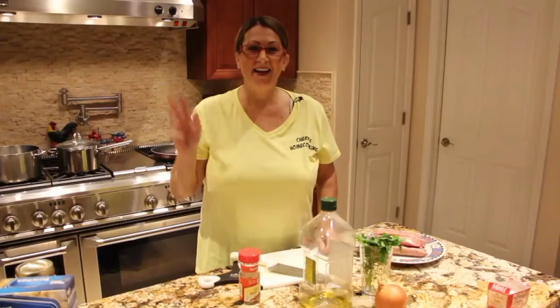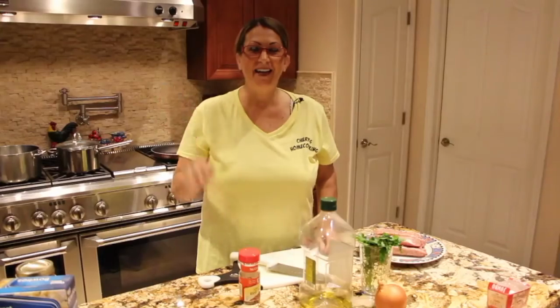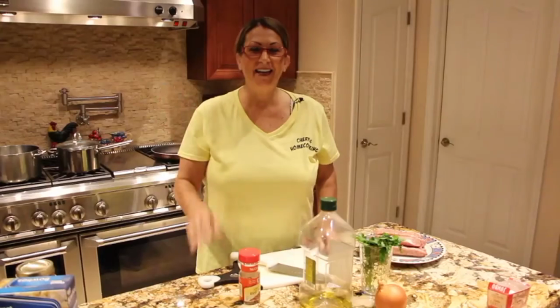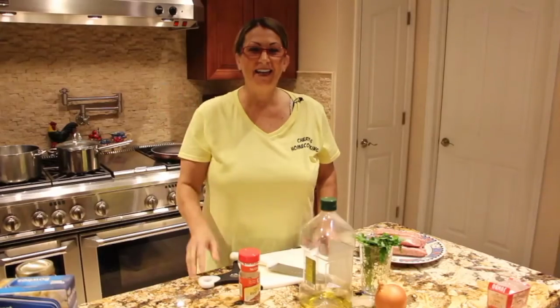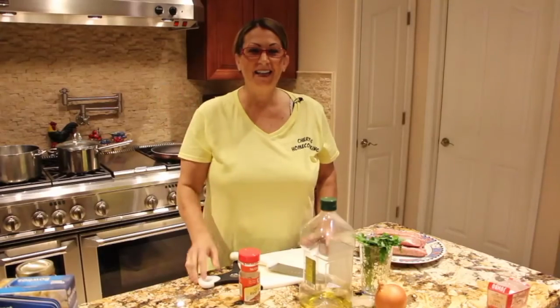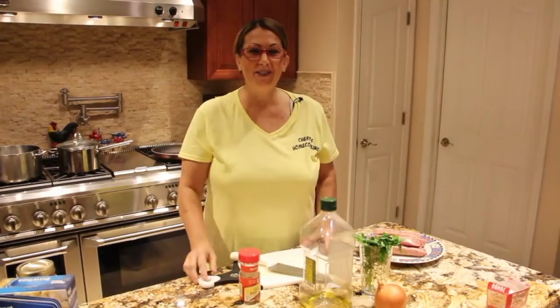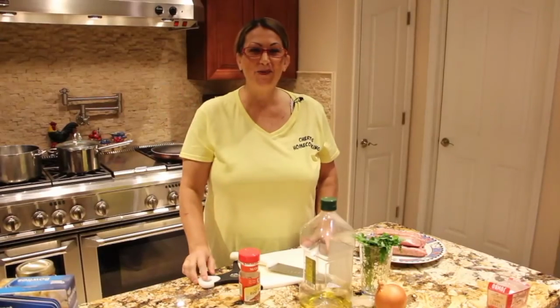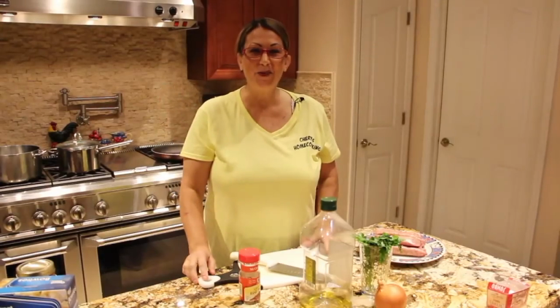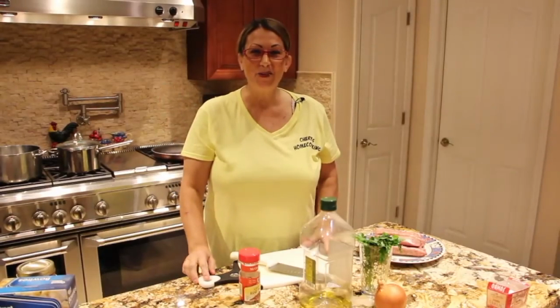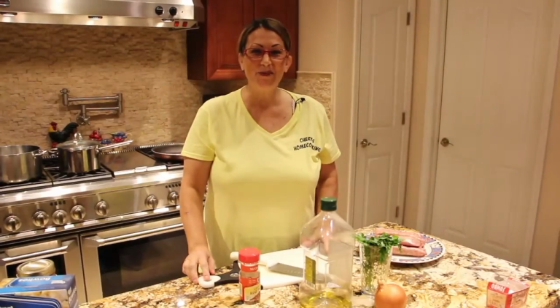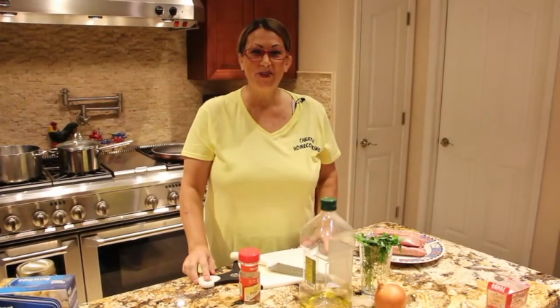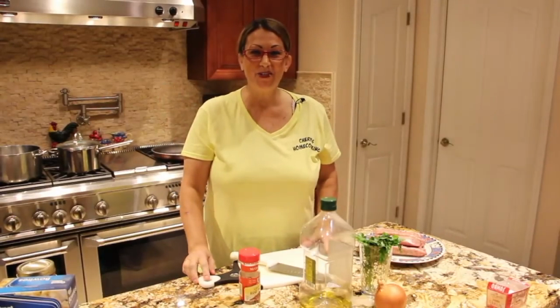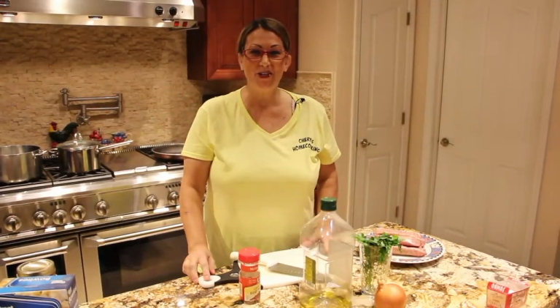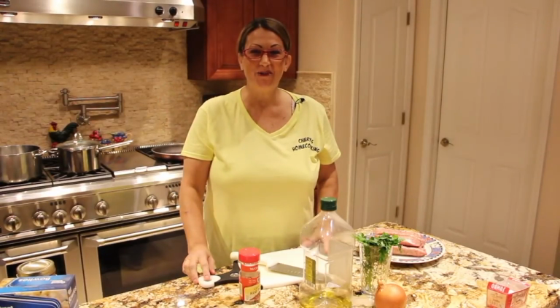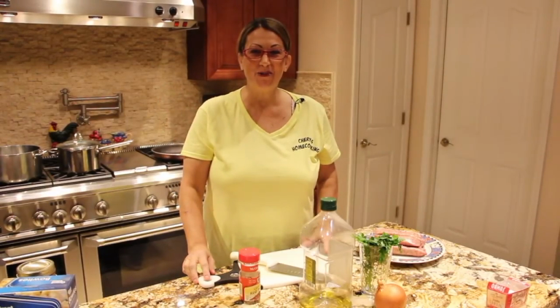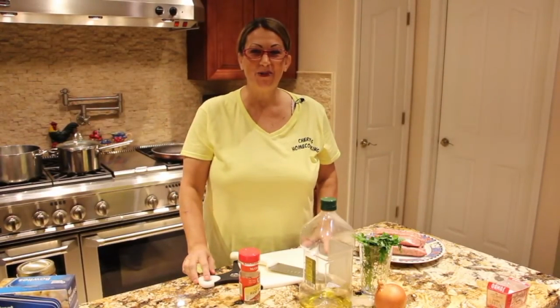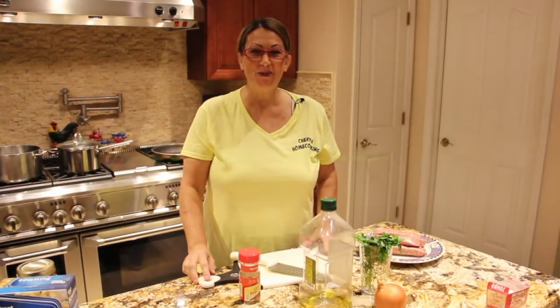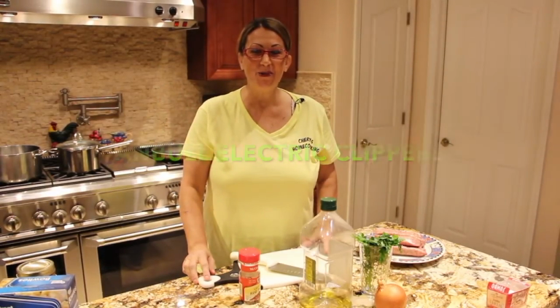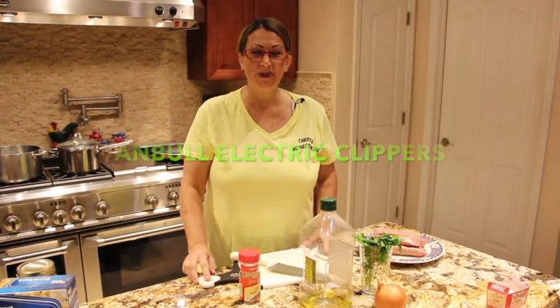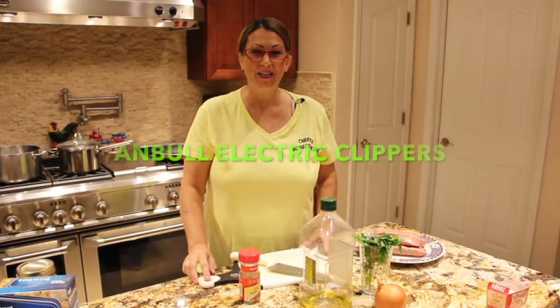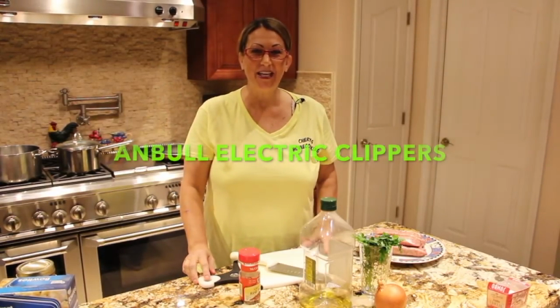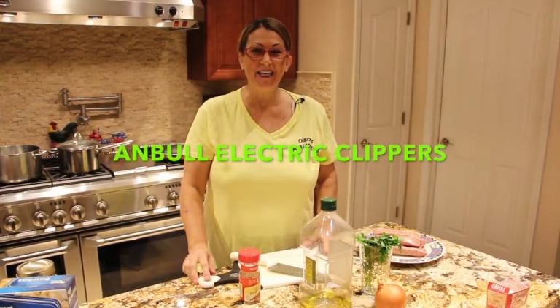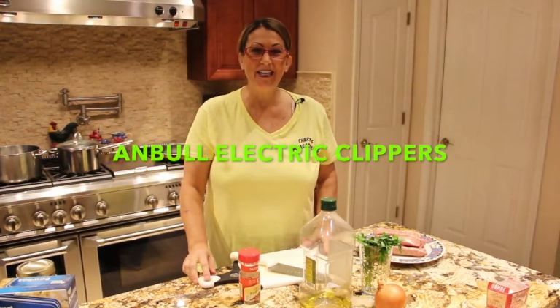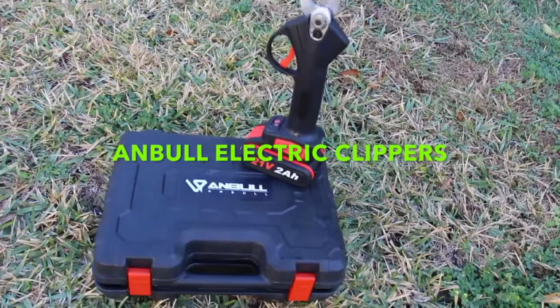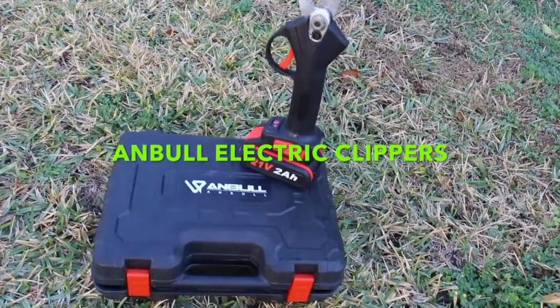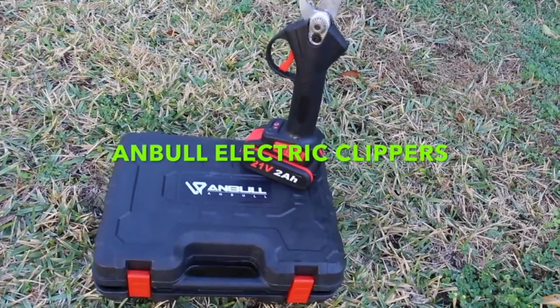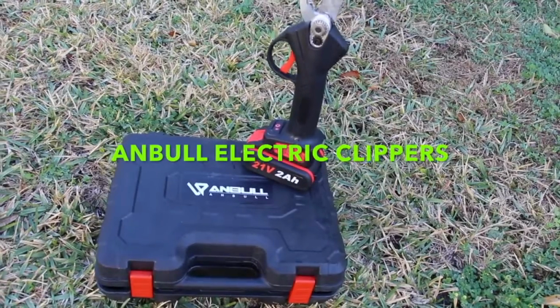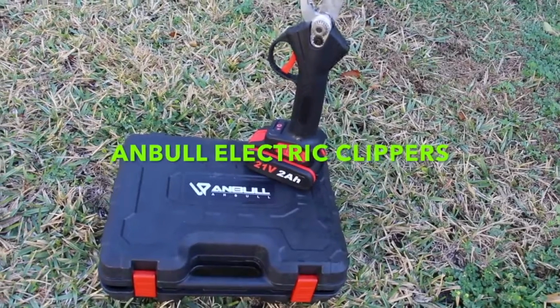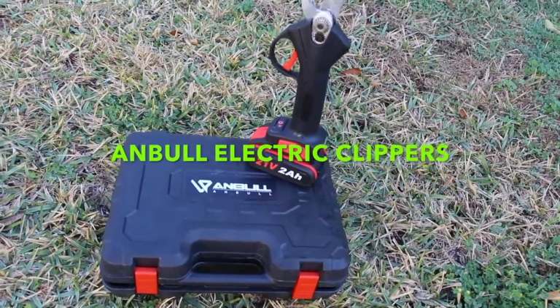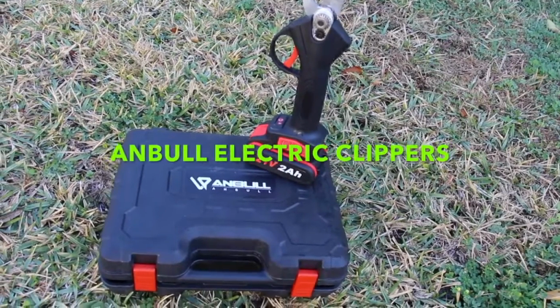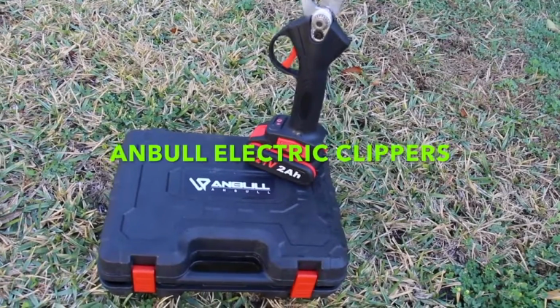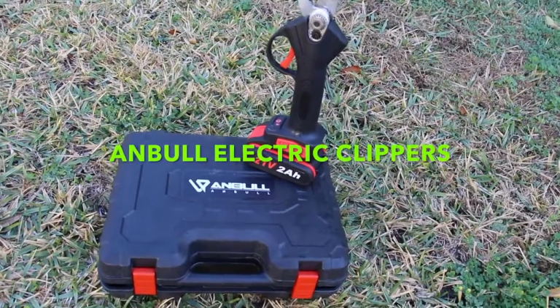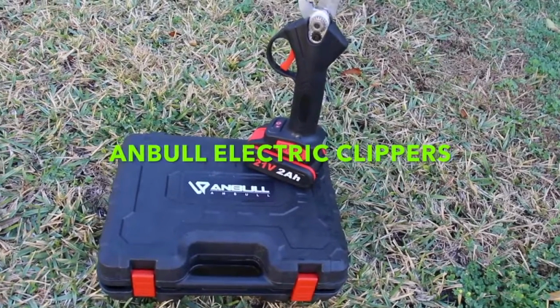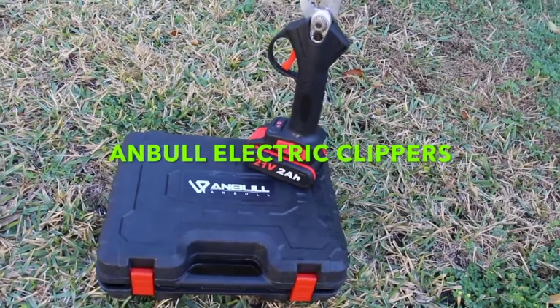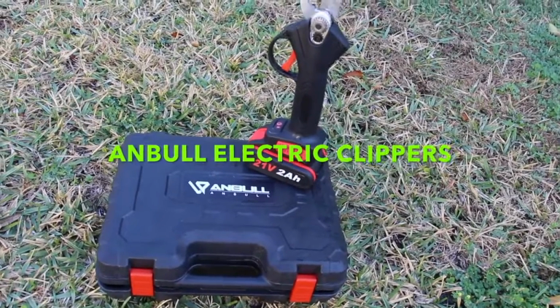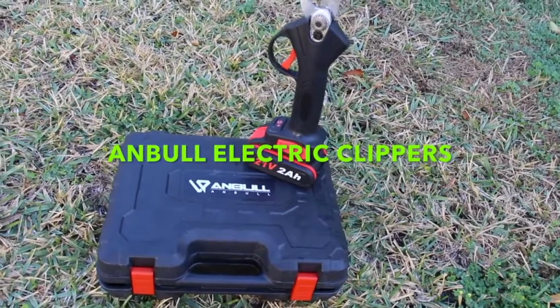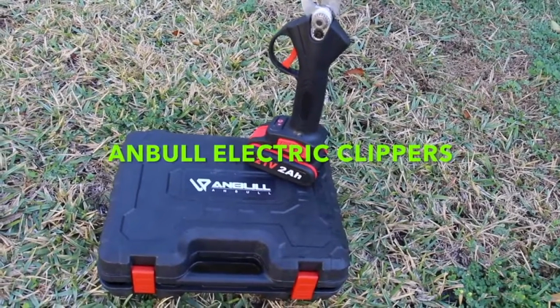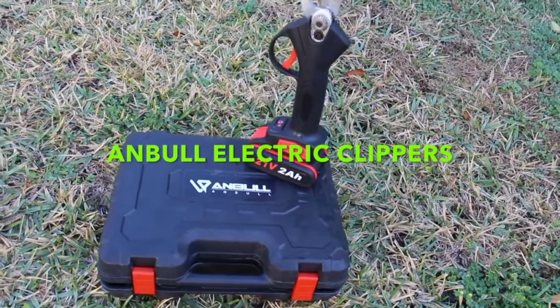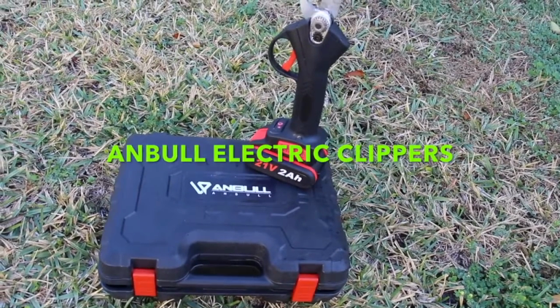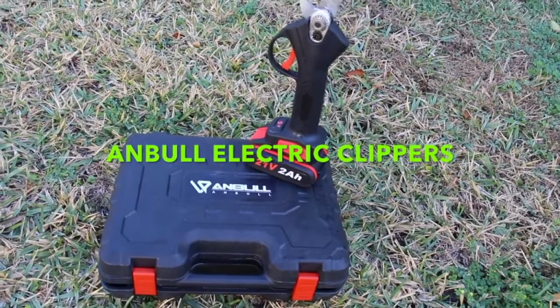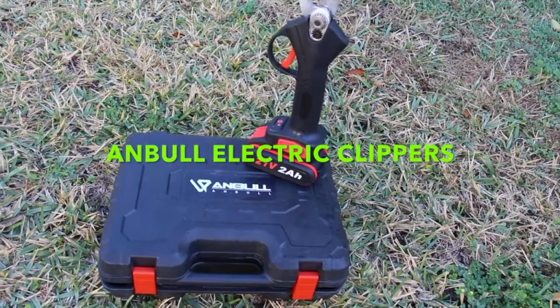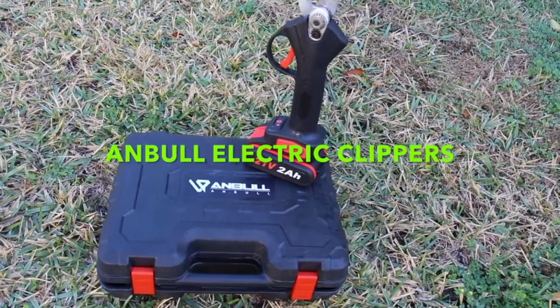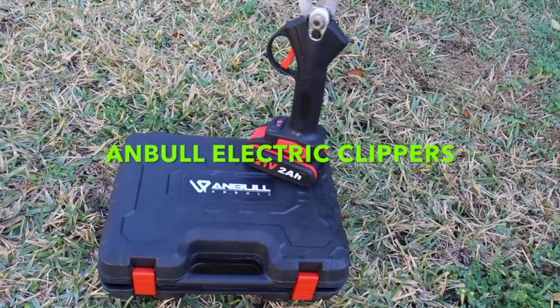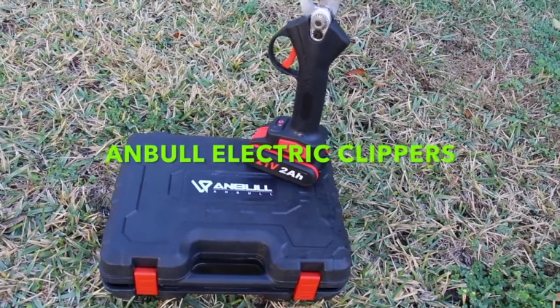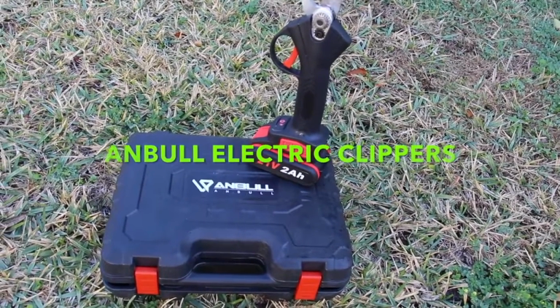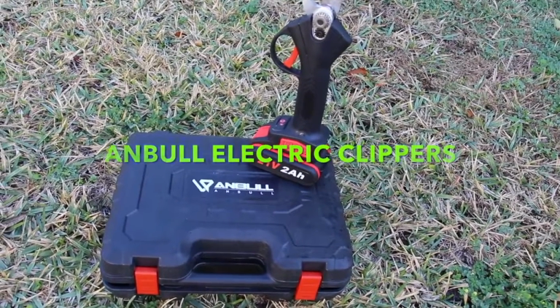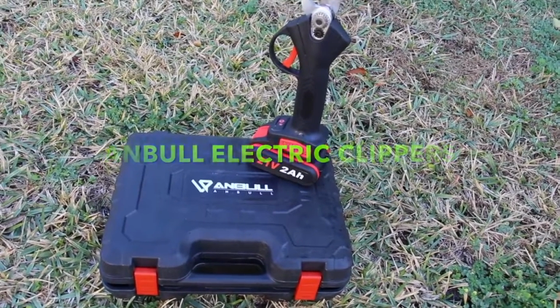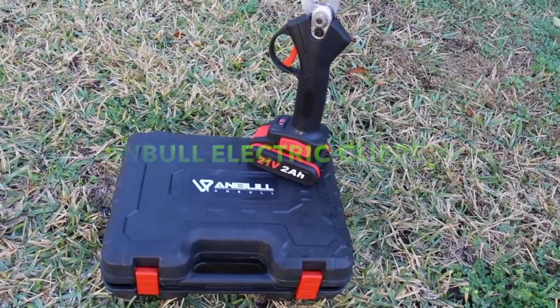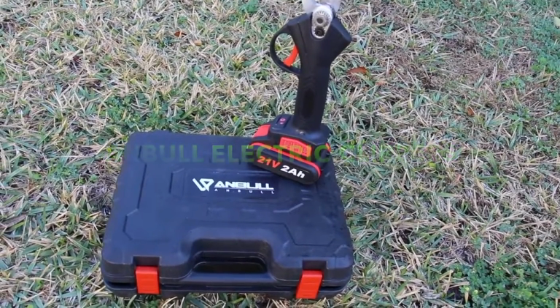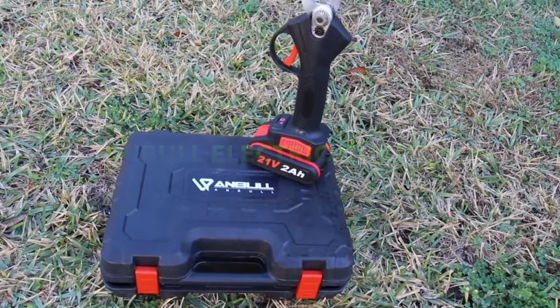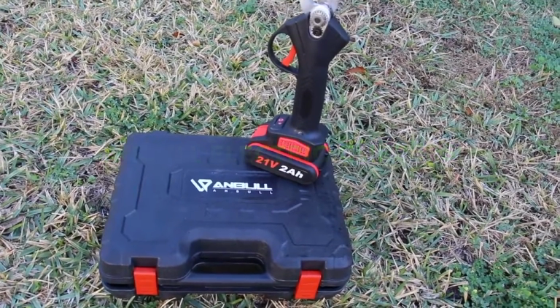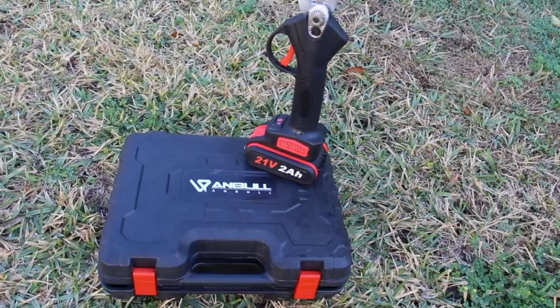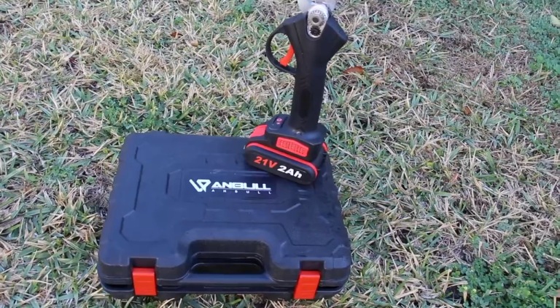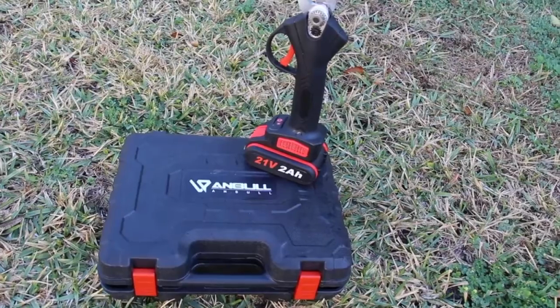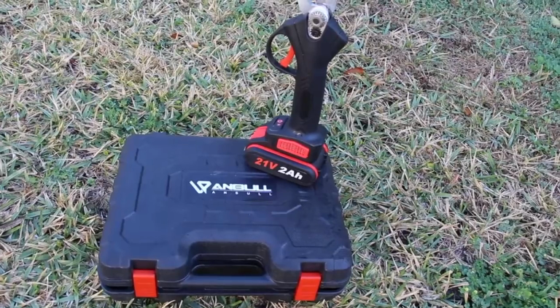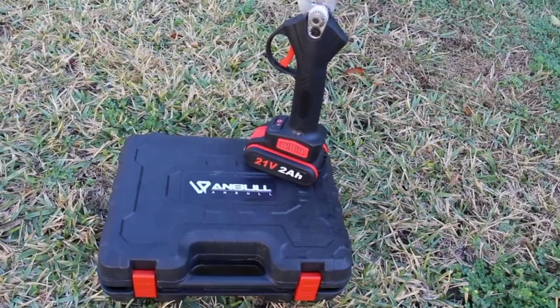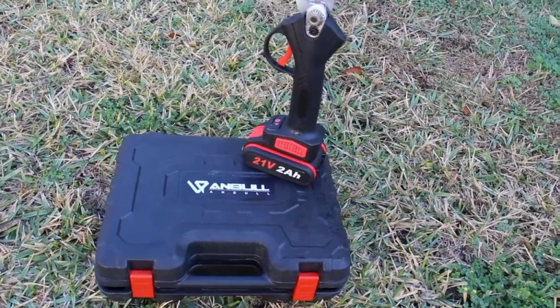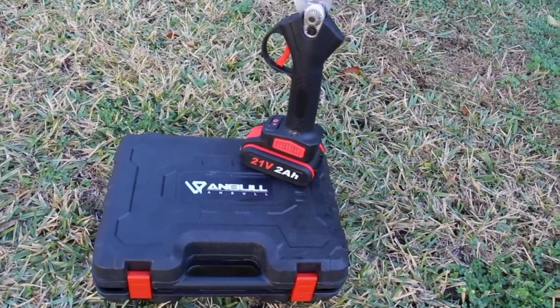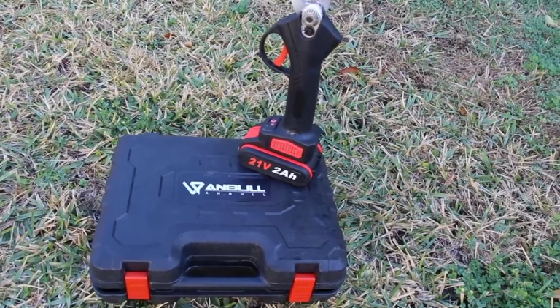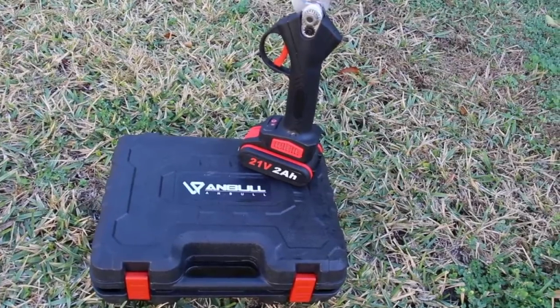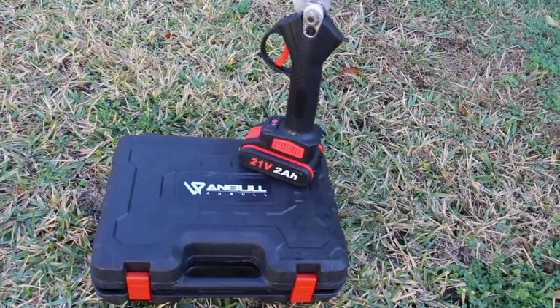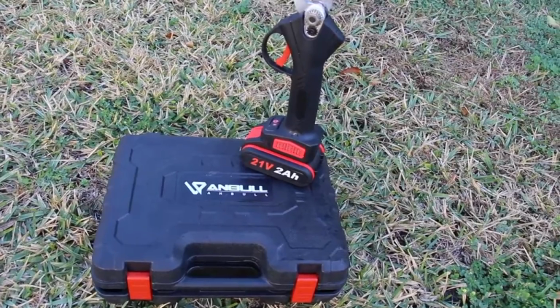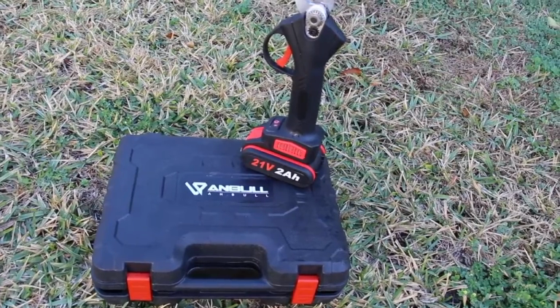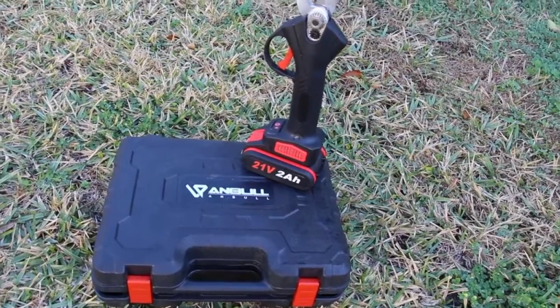Hi guys, welcome to Cheryl's Home Cooking. Today I'm going to do a little review on this Amble Electric Clippers.